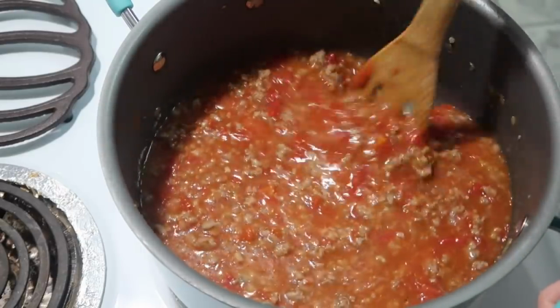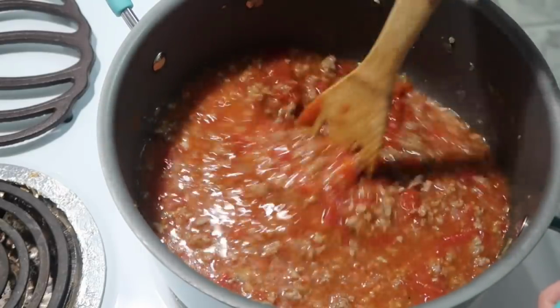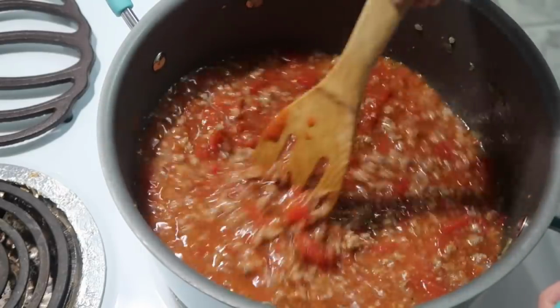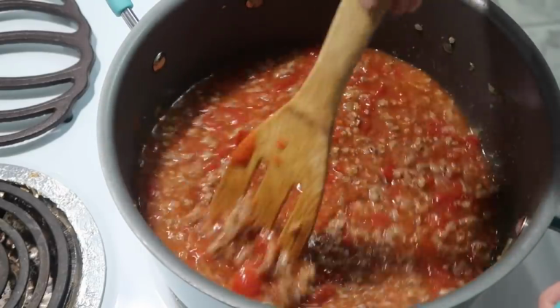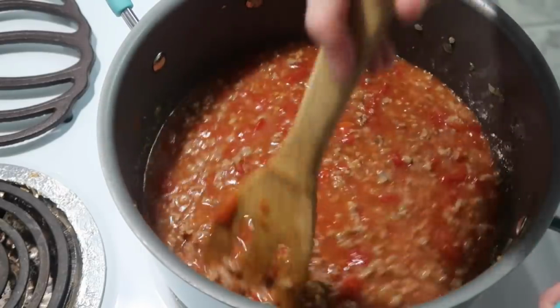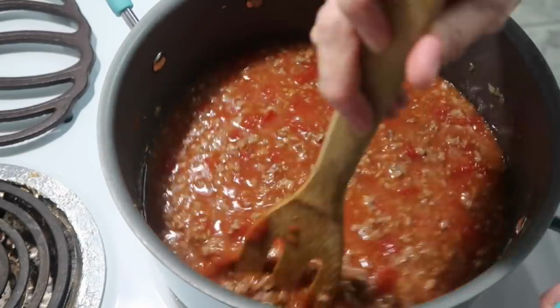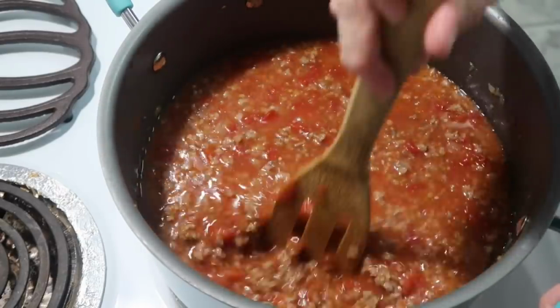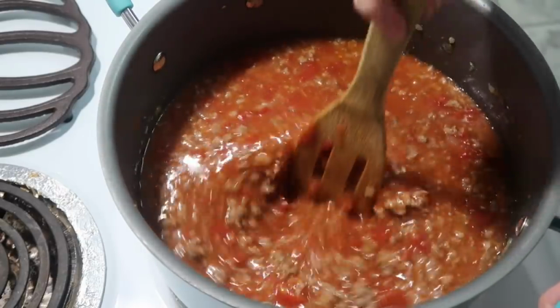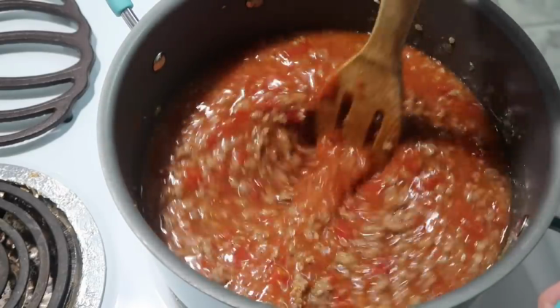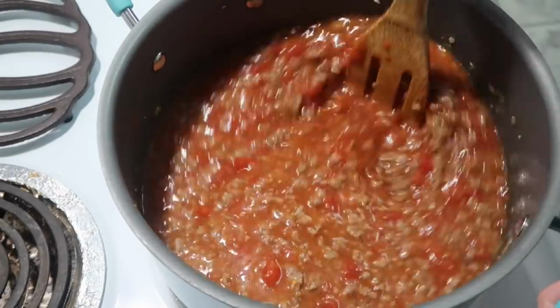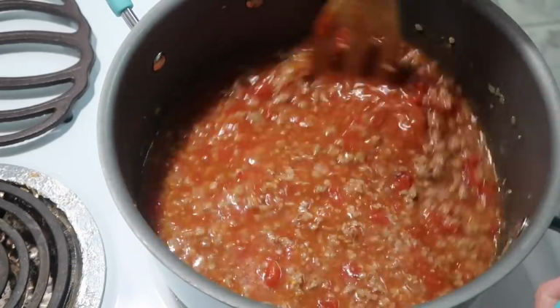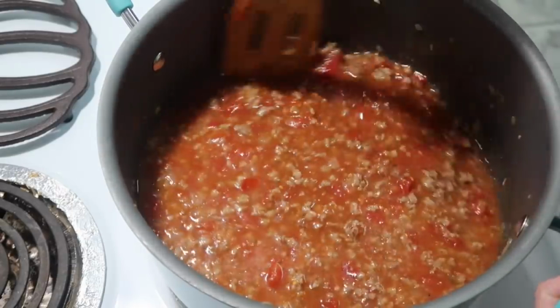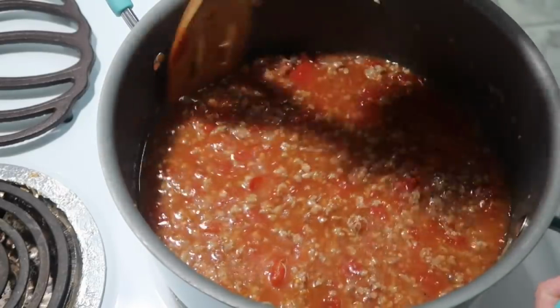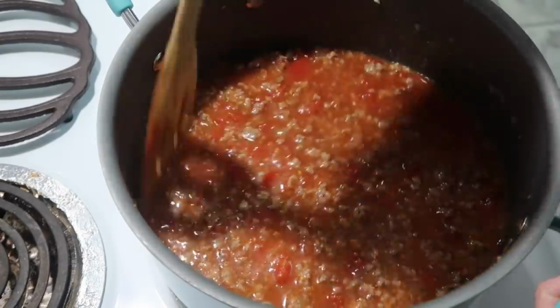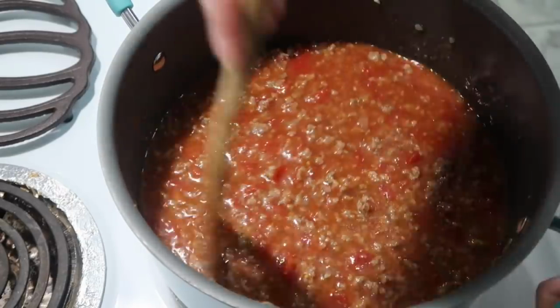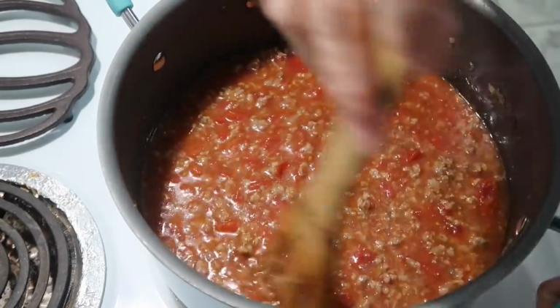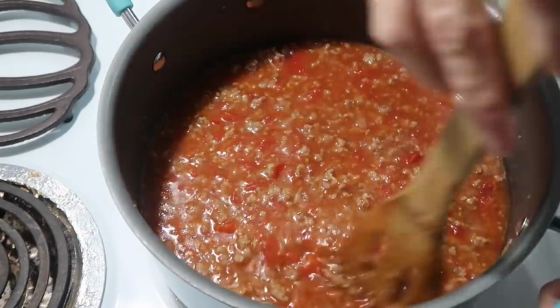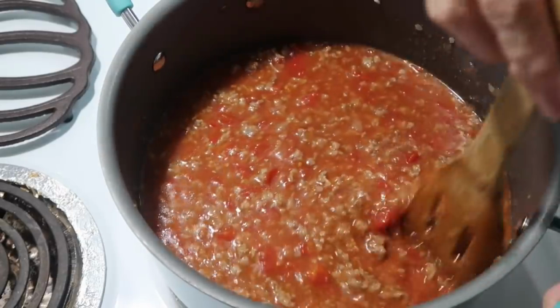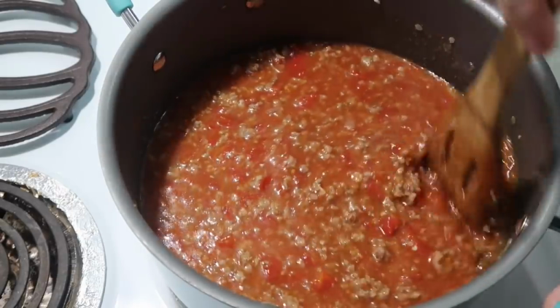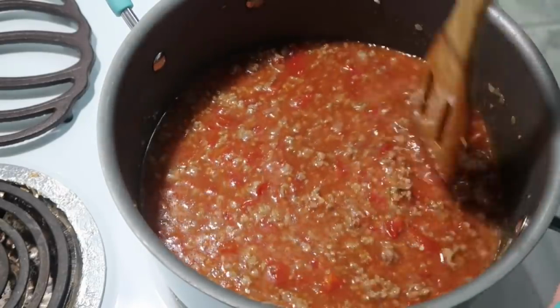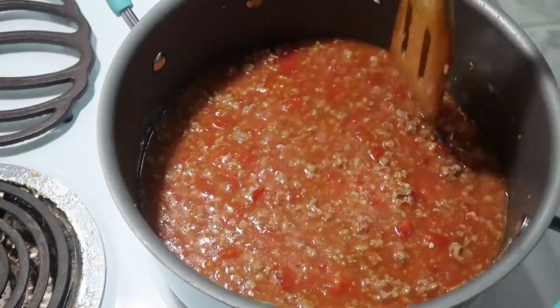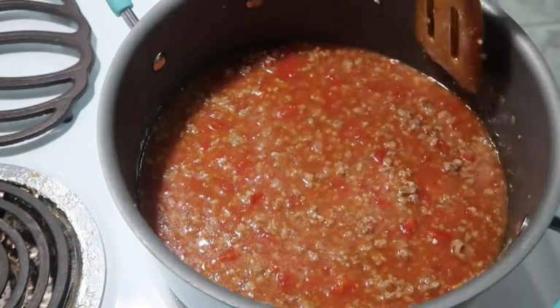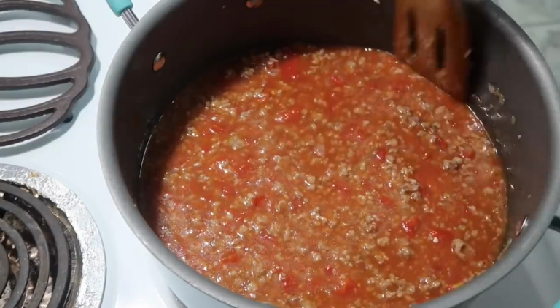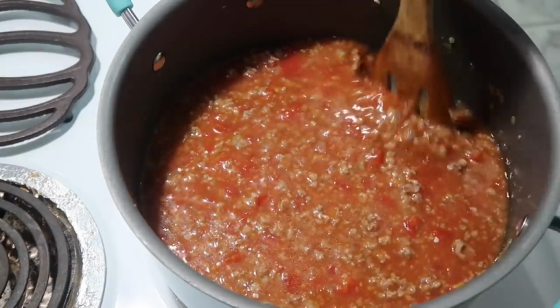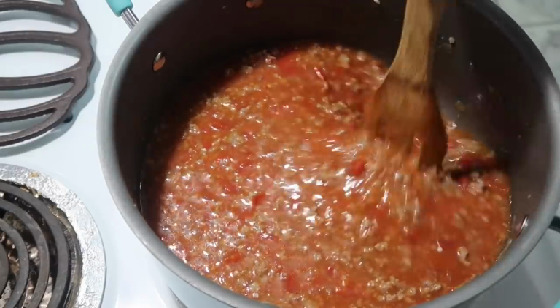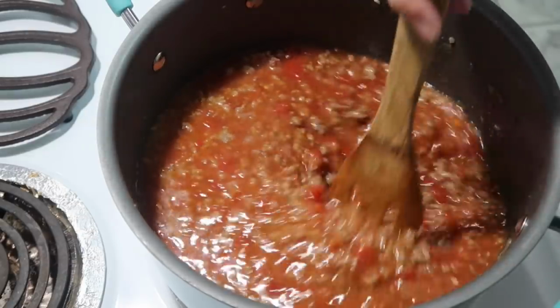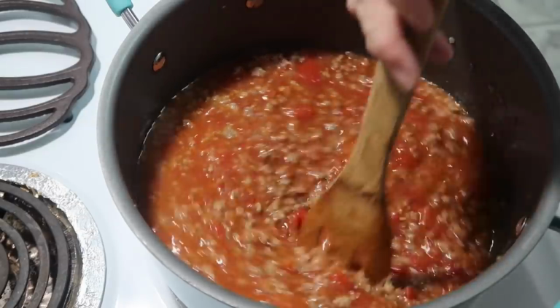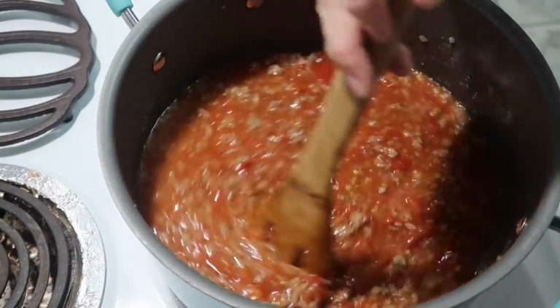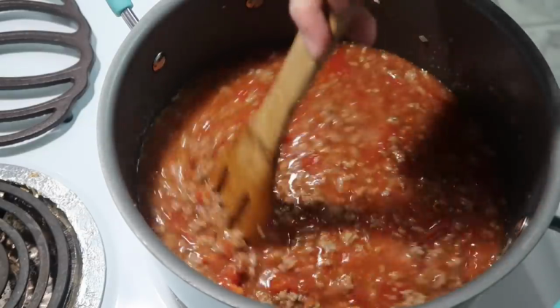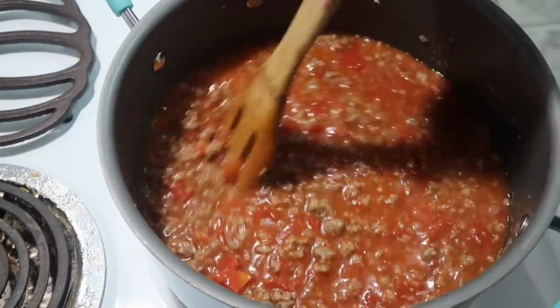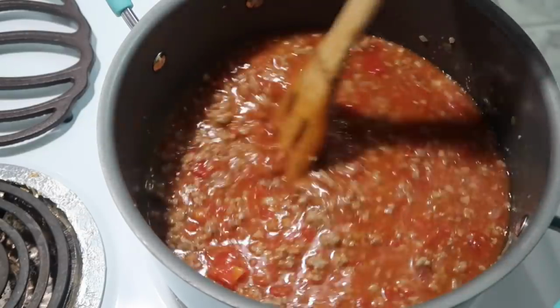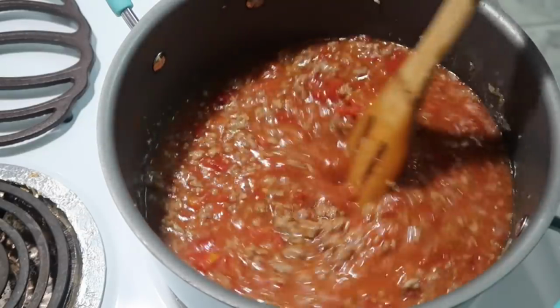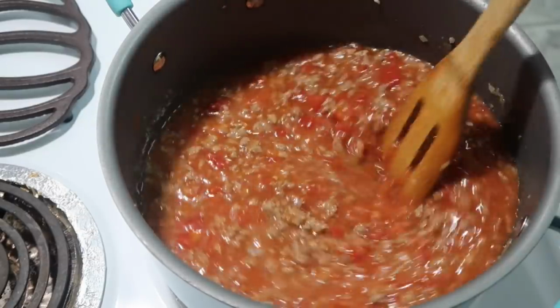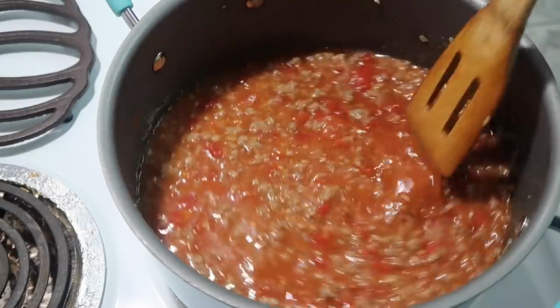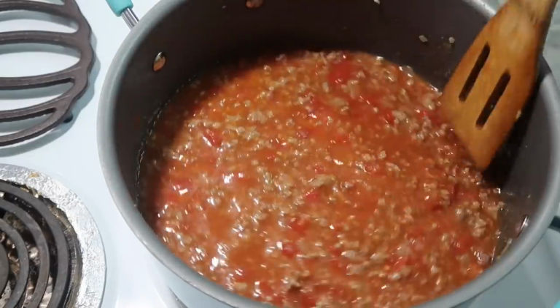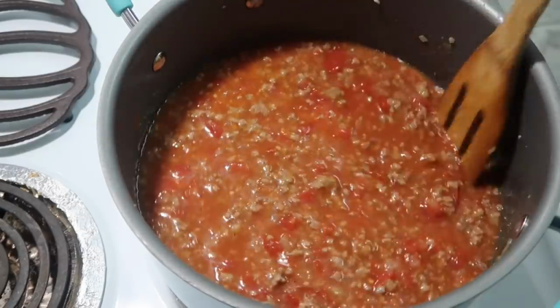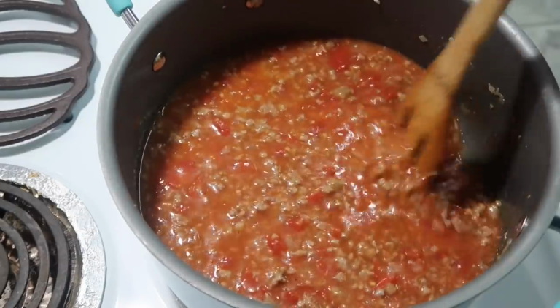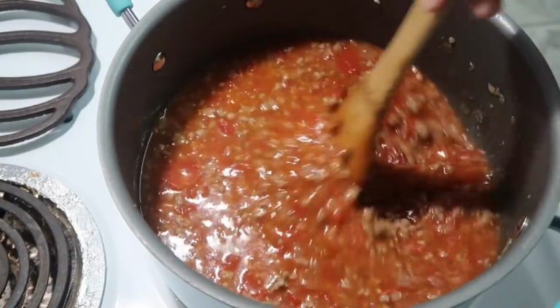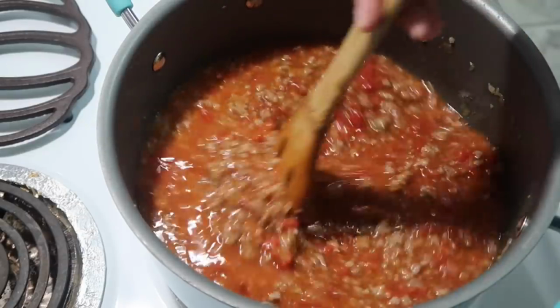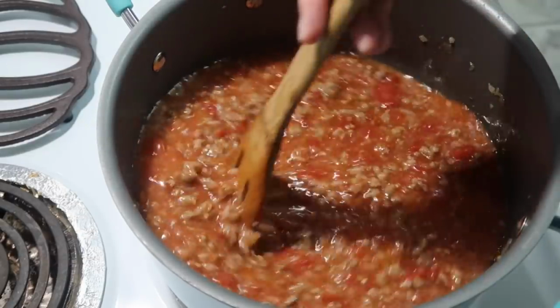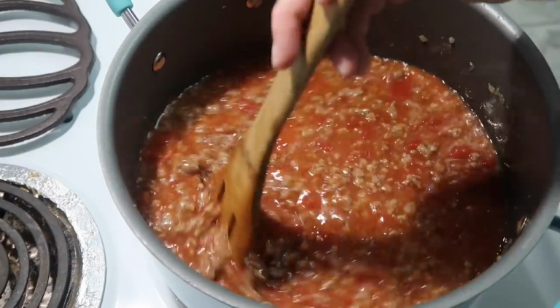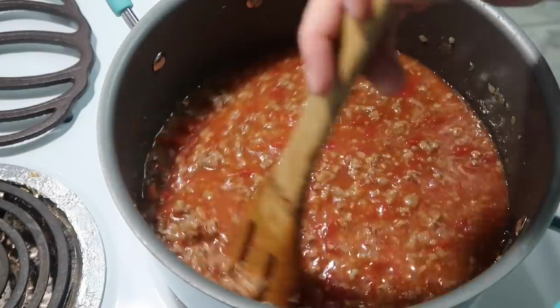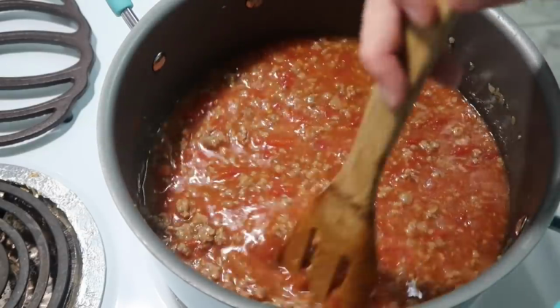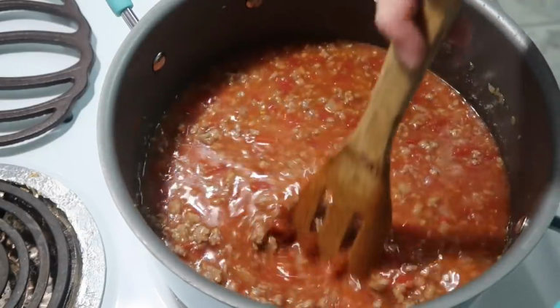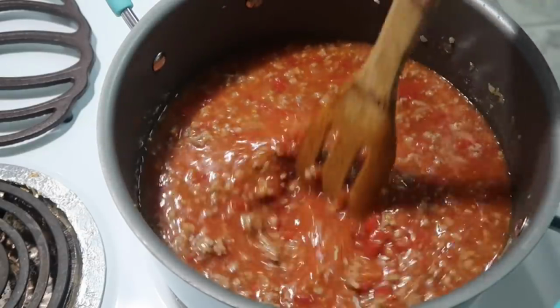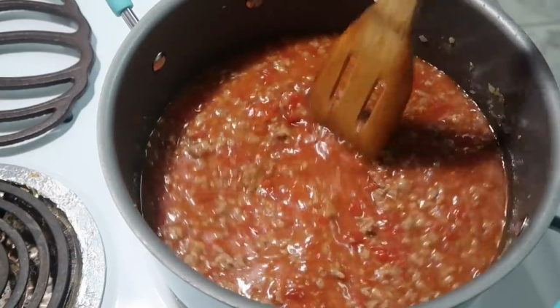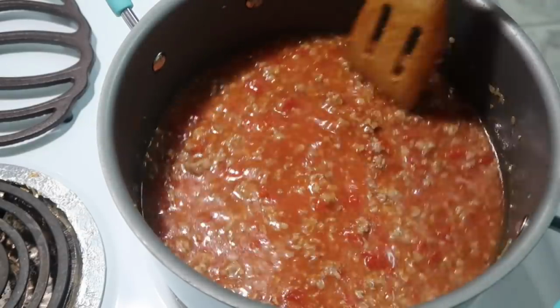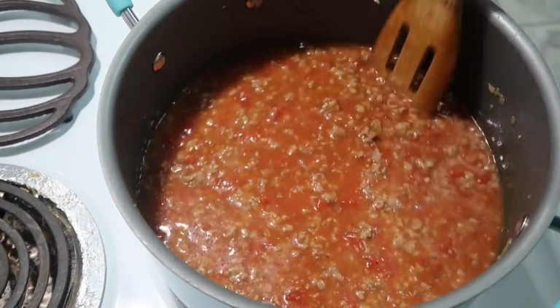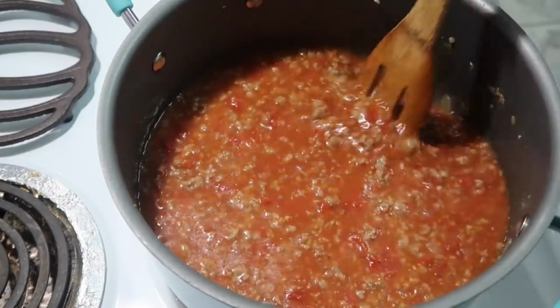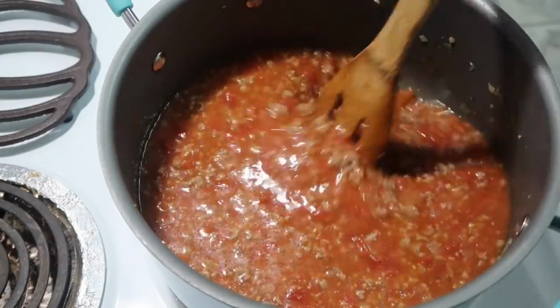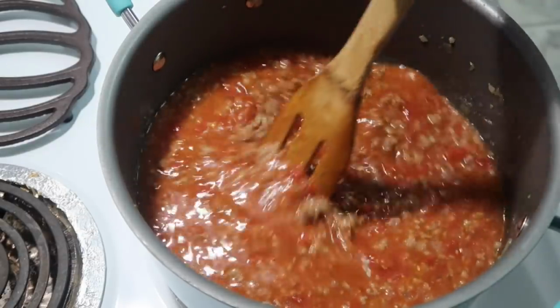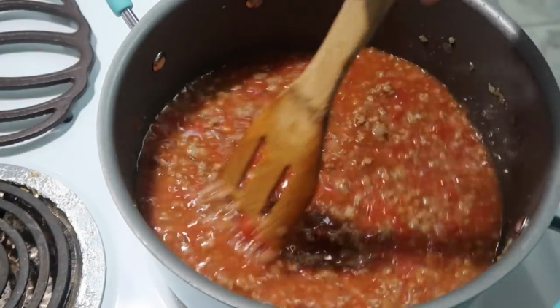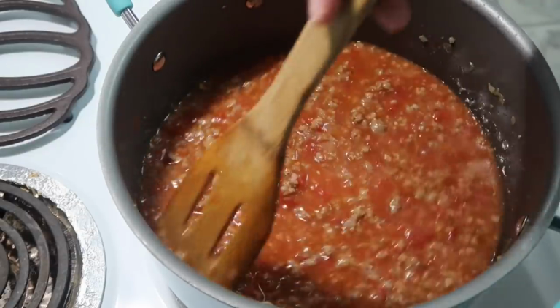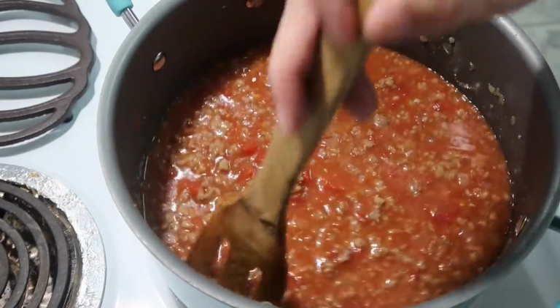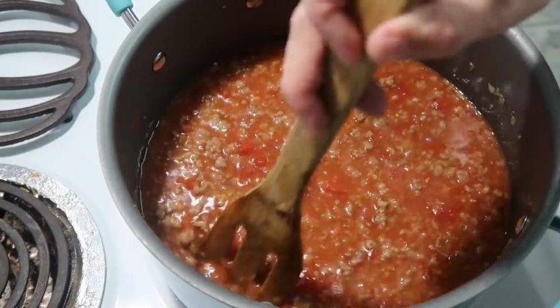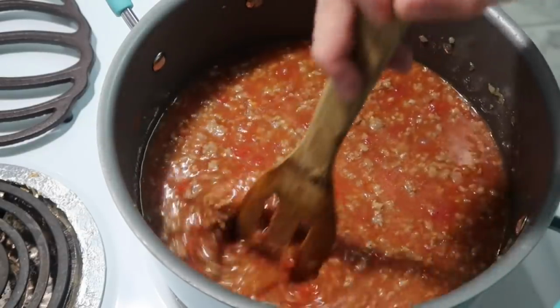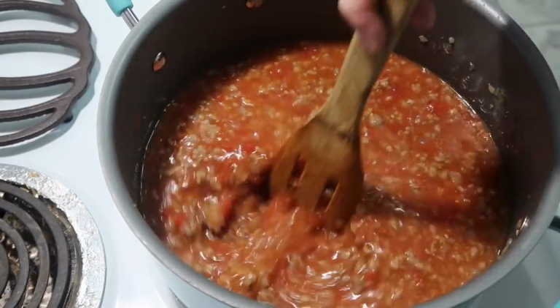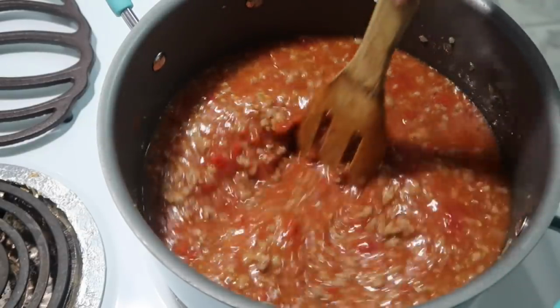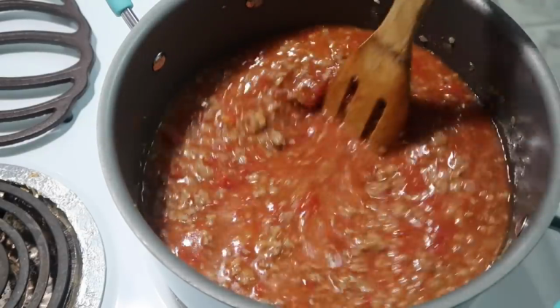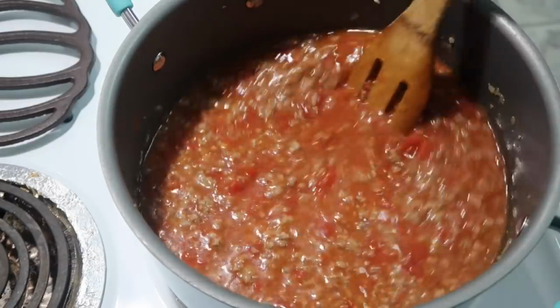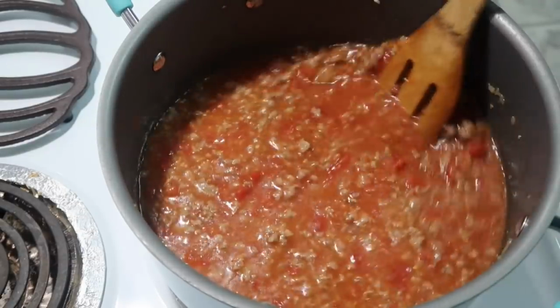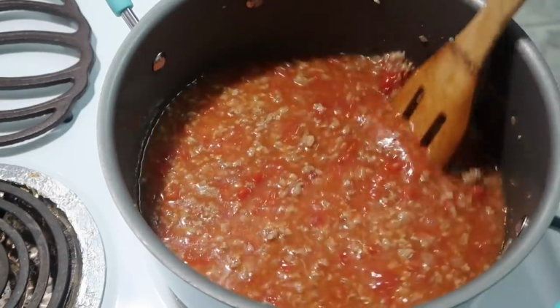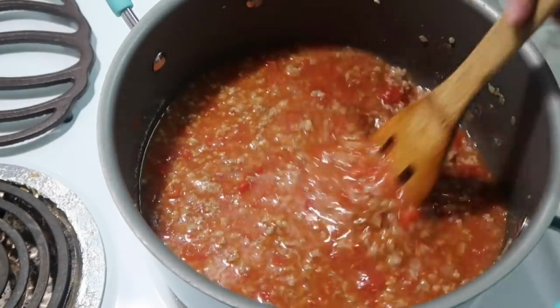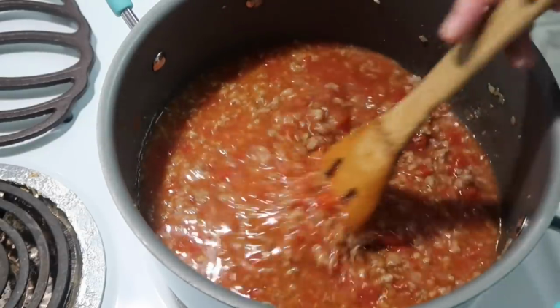It's not exactly the way my mom and daddy made it, but pretty close. My daddy would actually put a can of corn in it, but I'm not going to do that today.